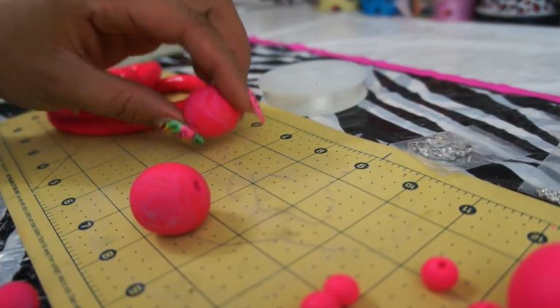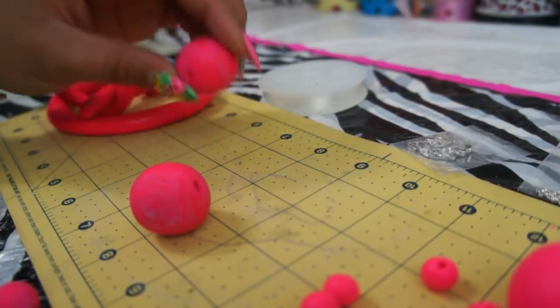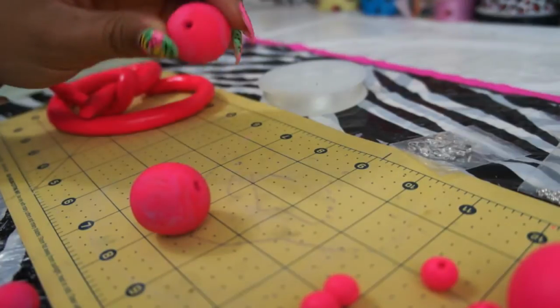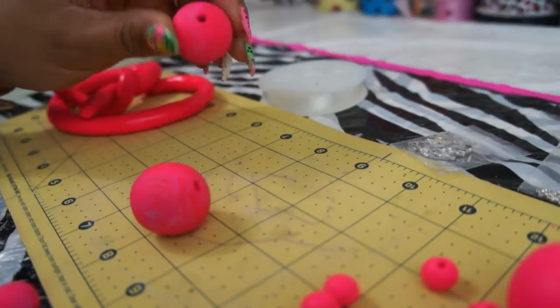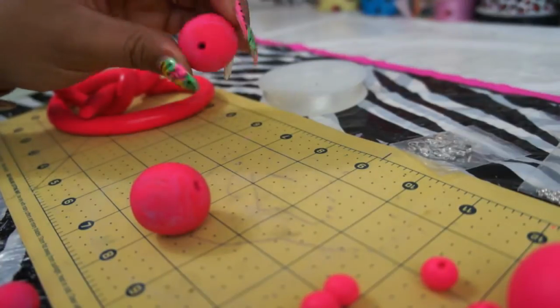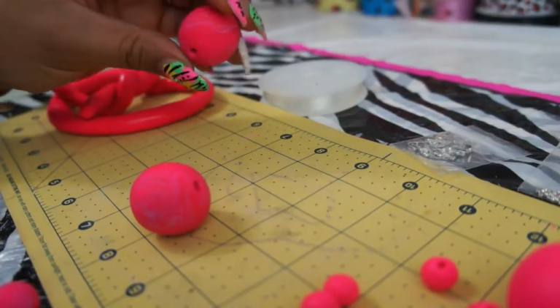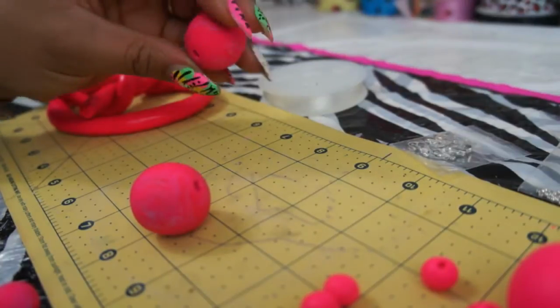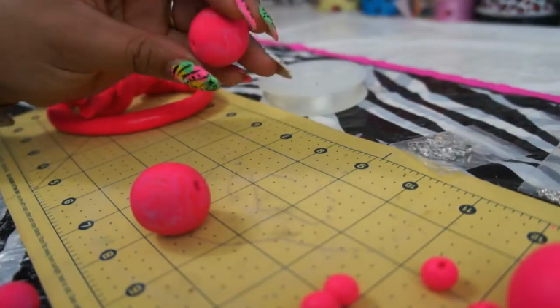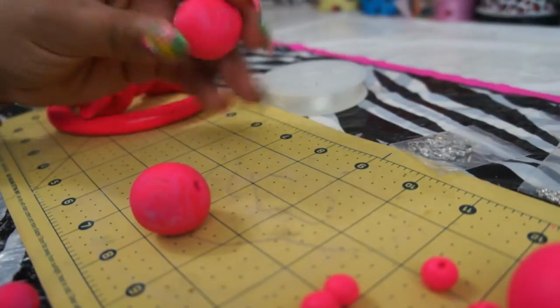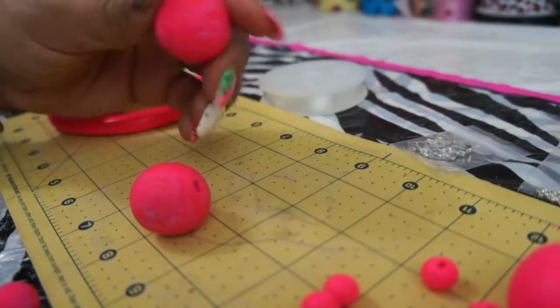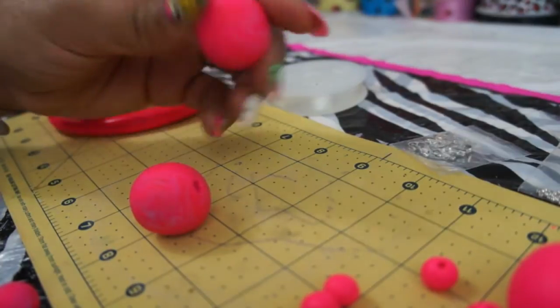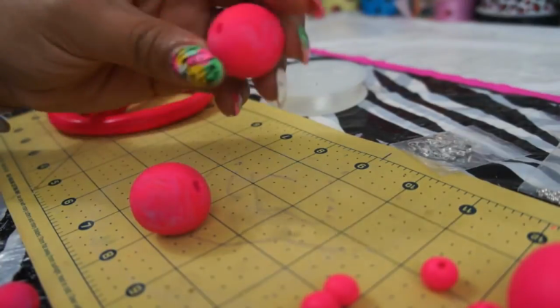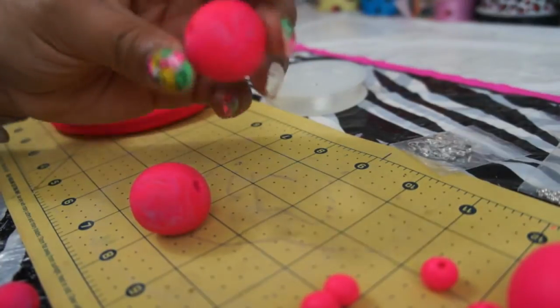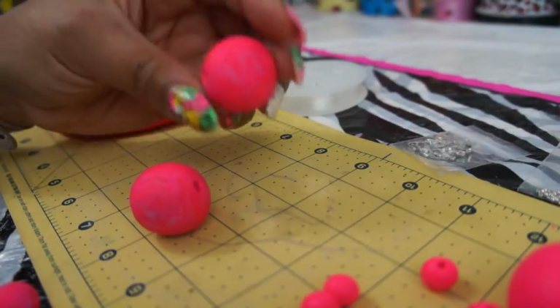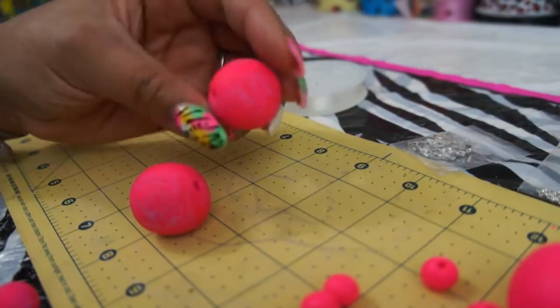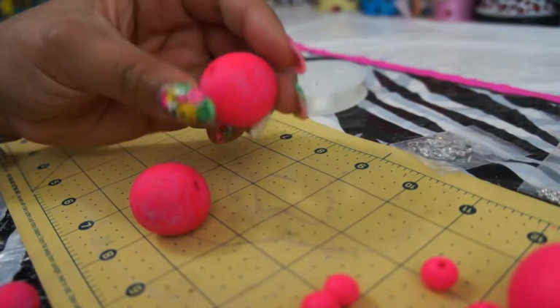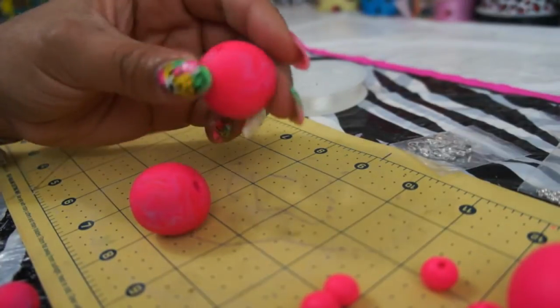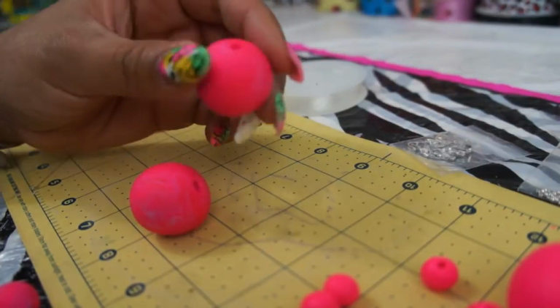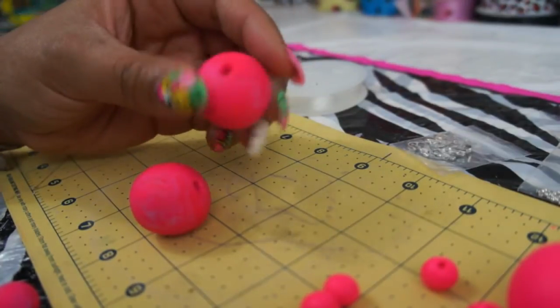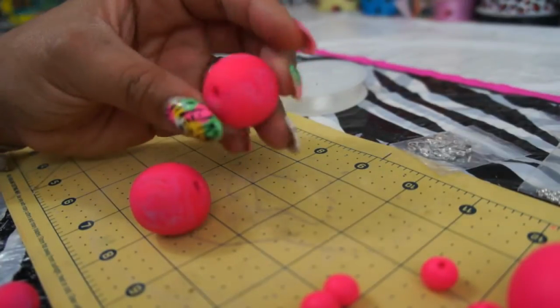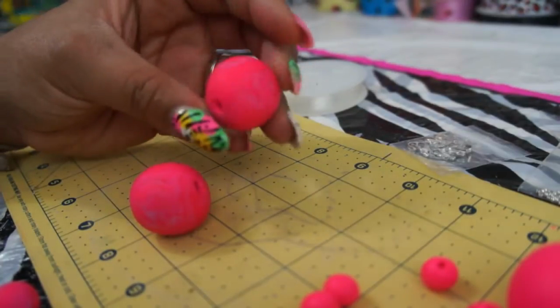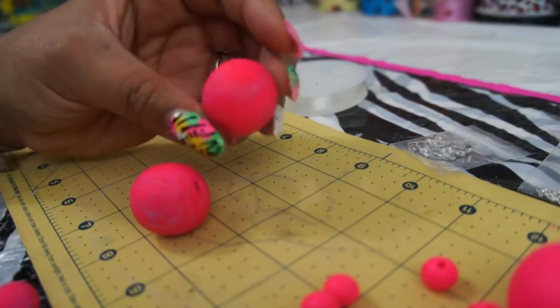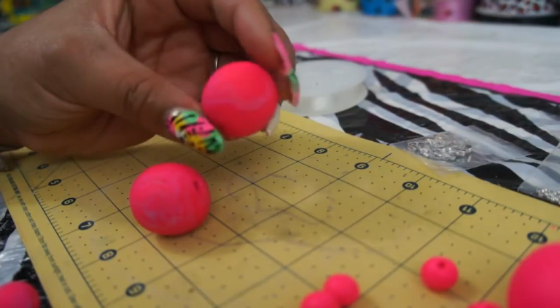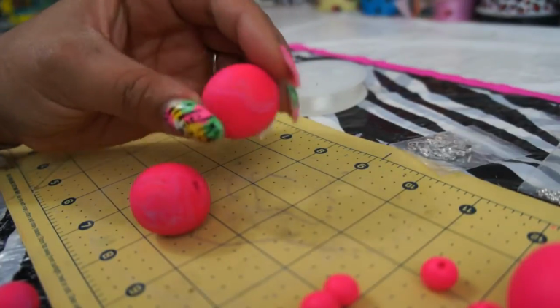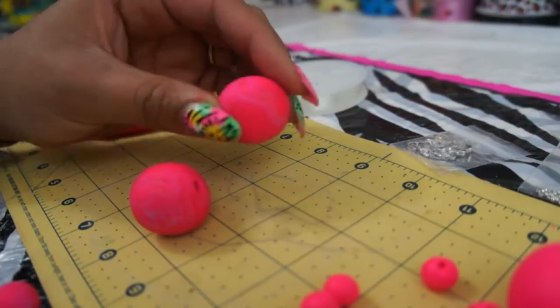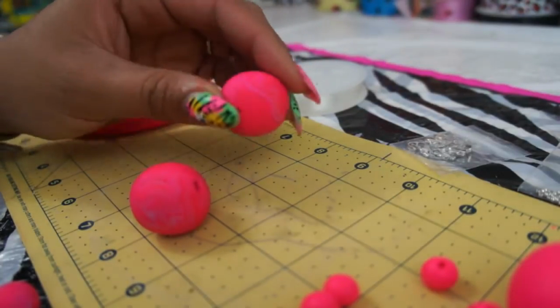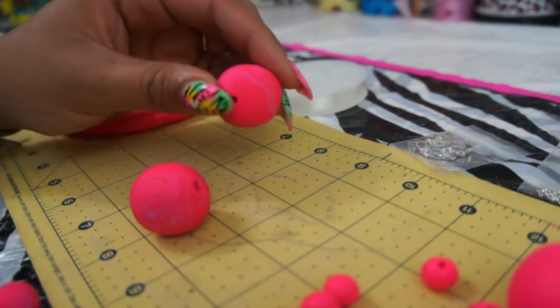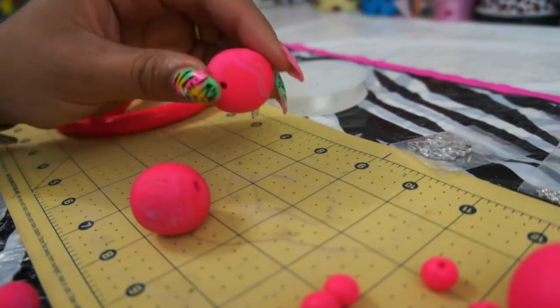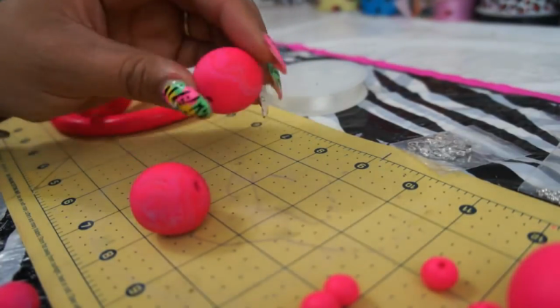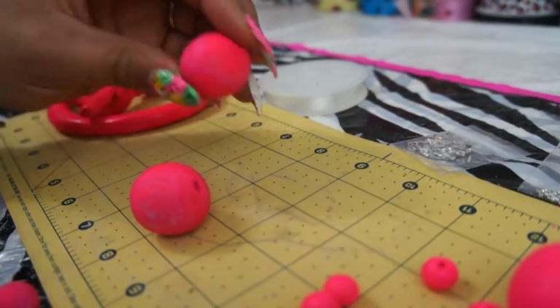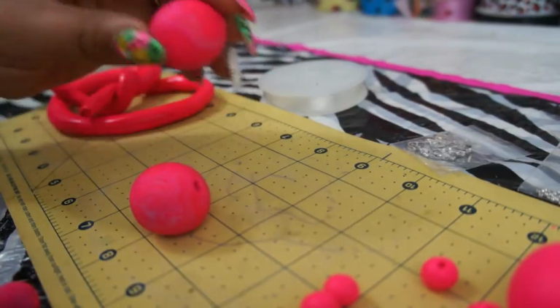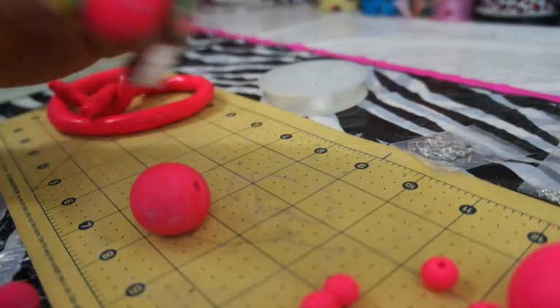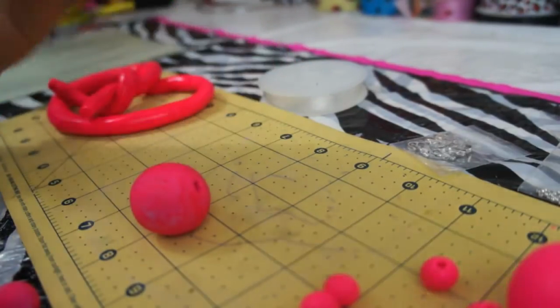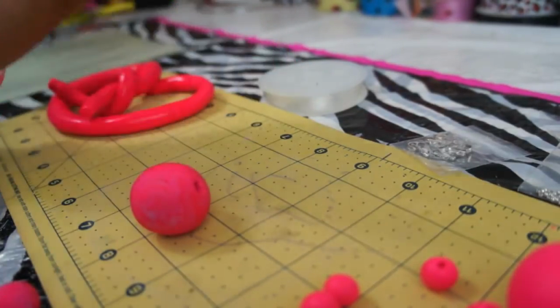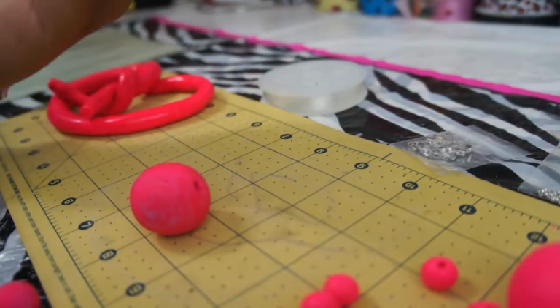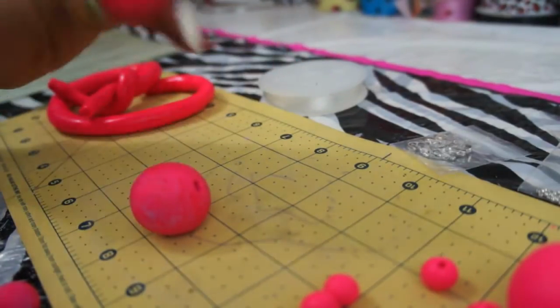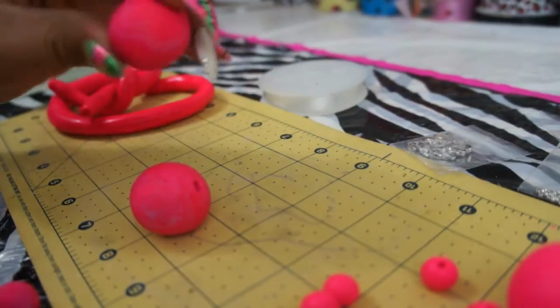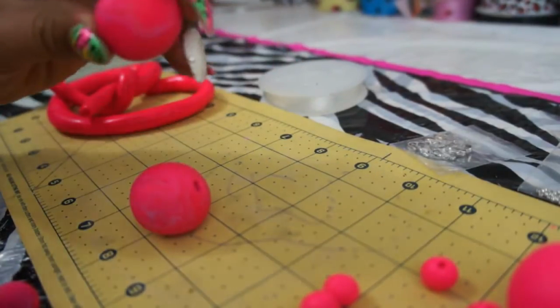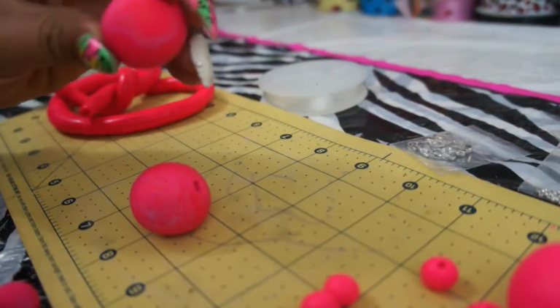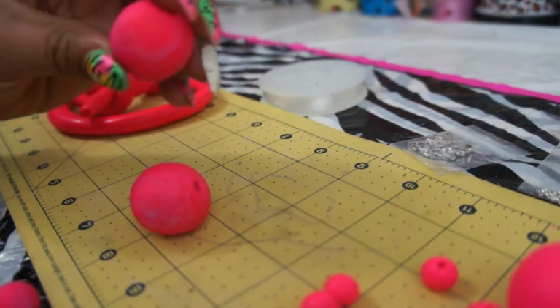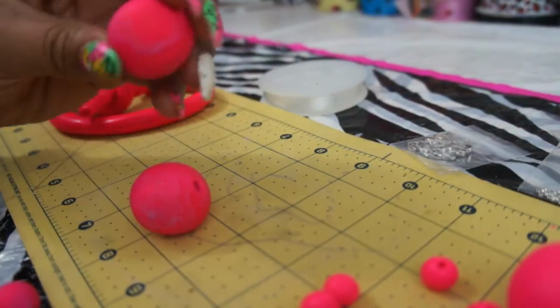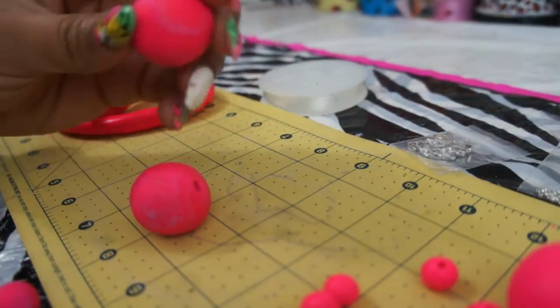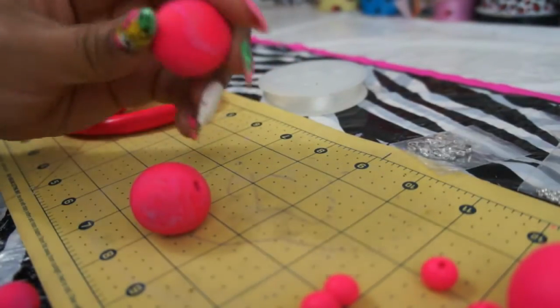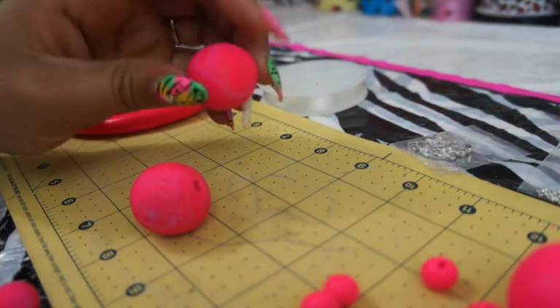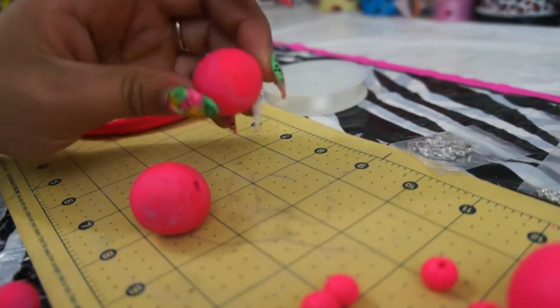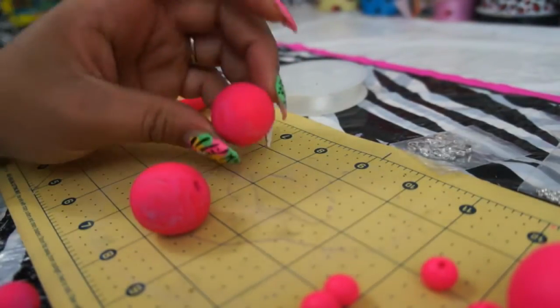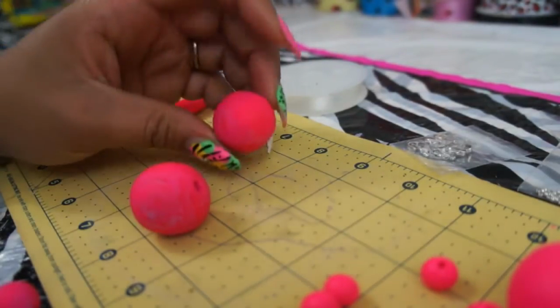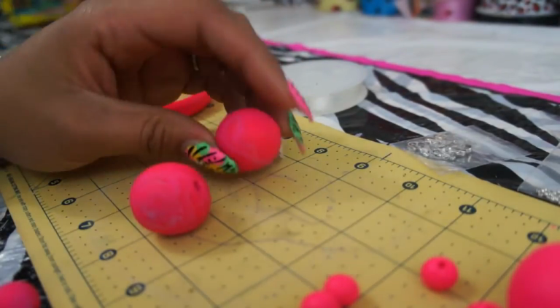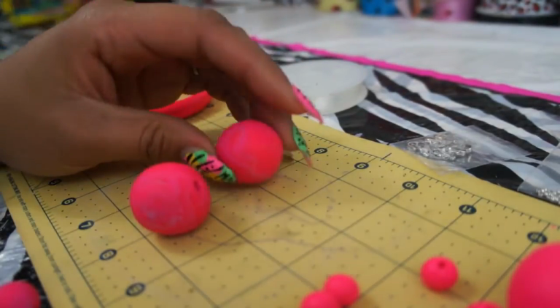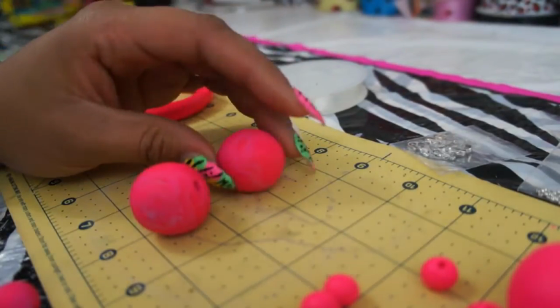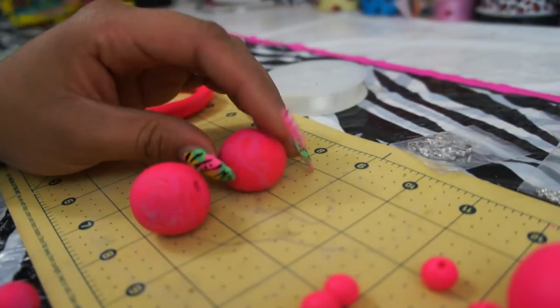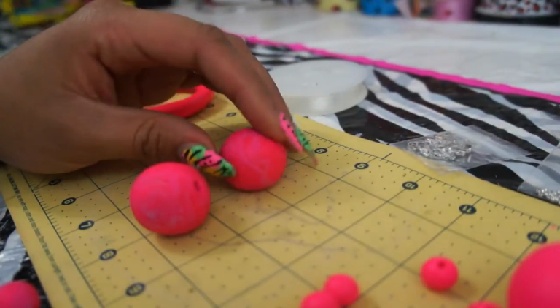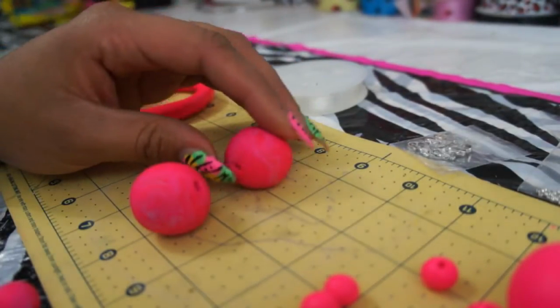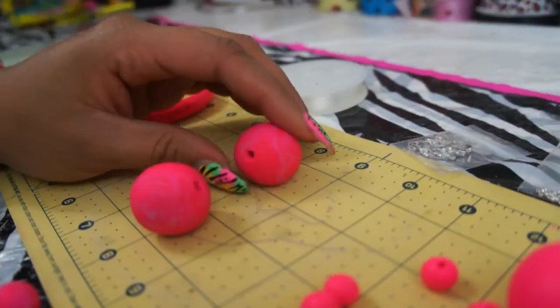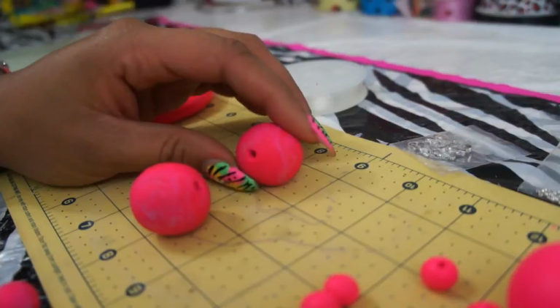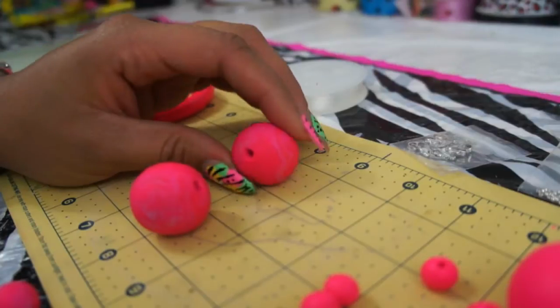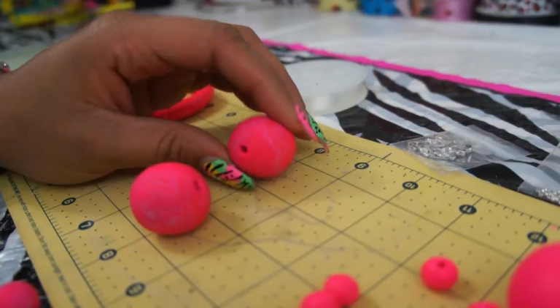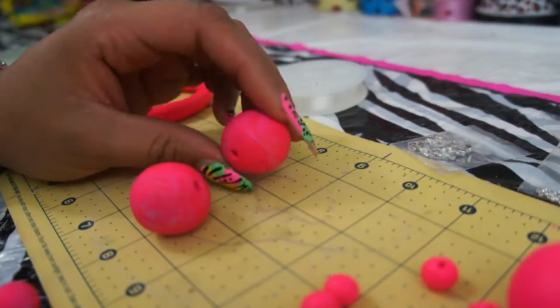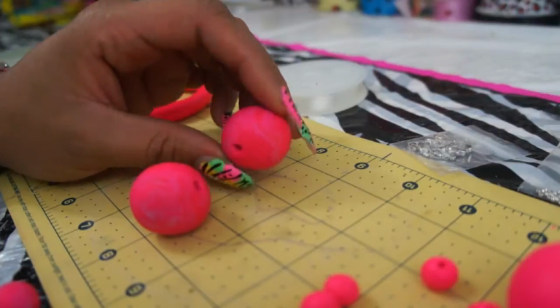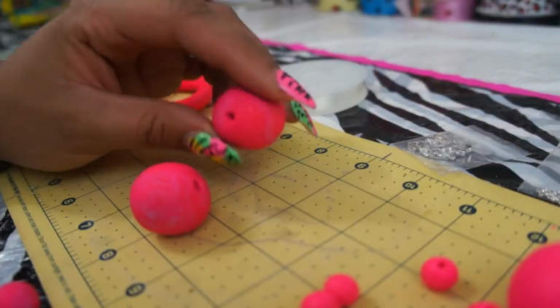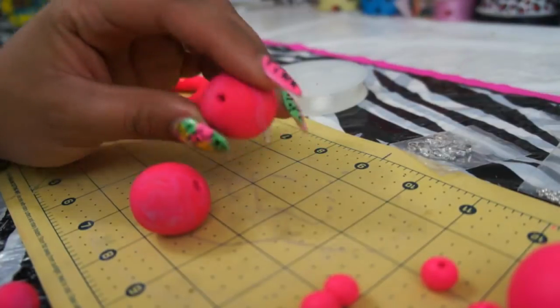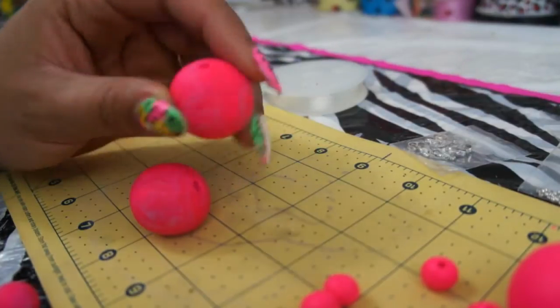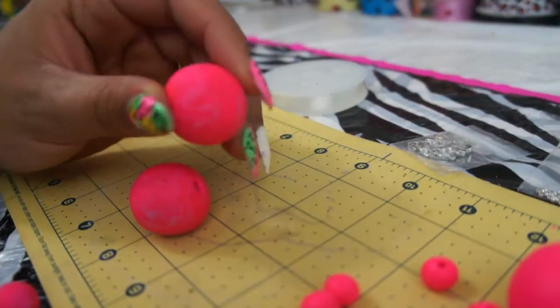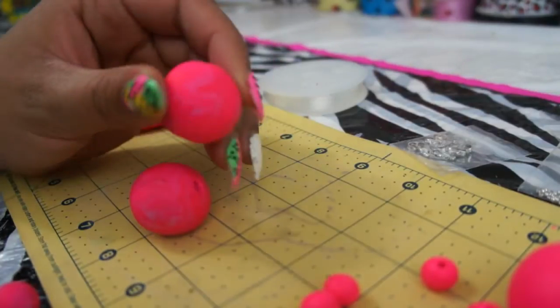I use one rectangle per circle. So I just took the piece apart and I rolled it into a circle like this.